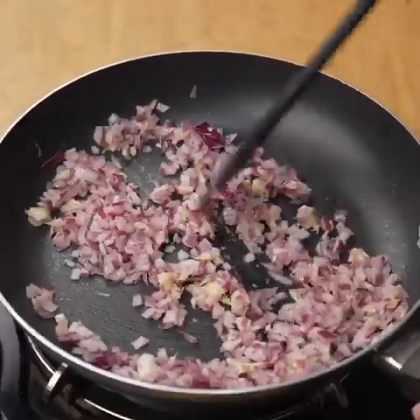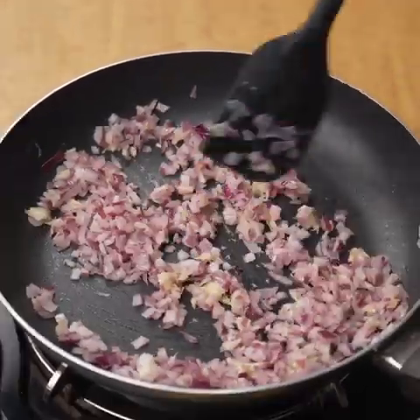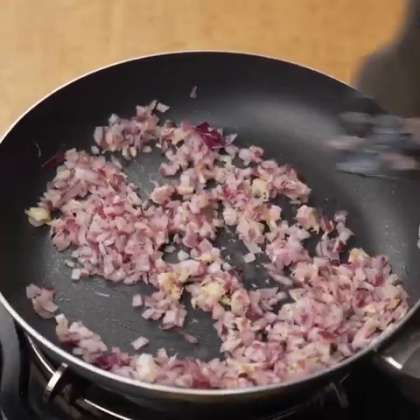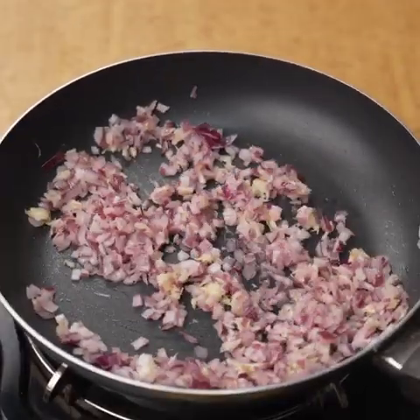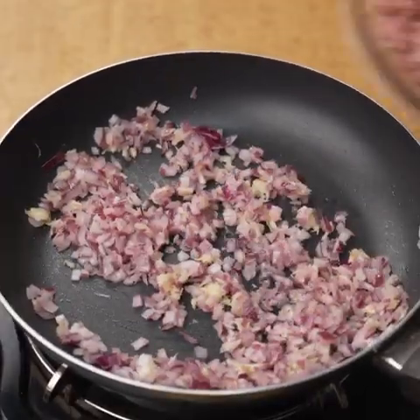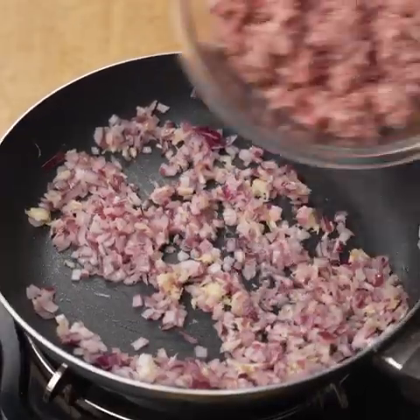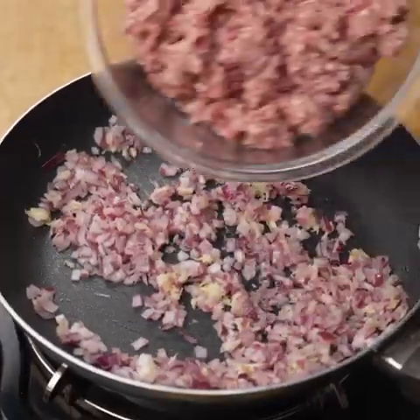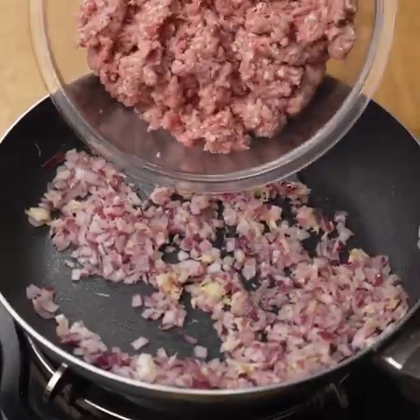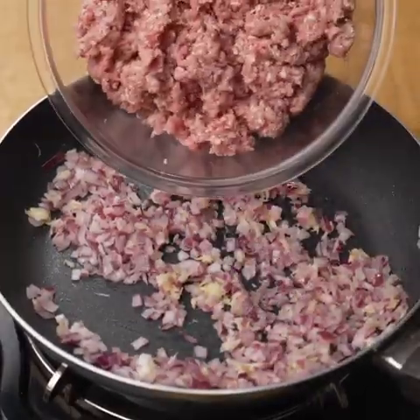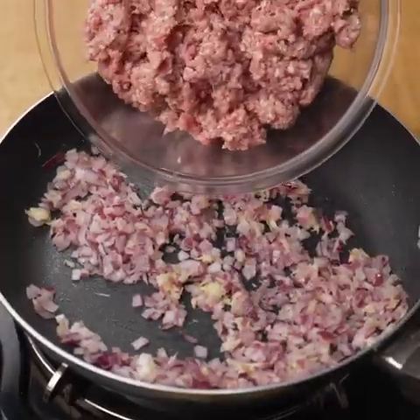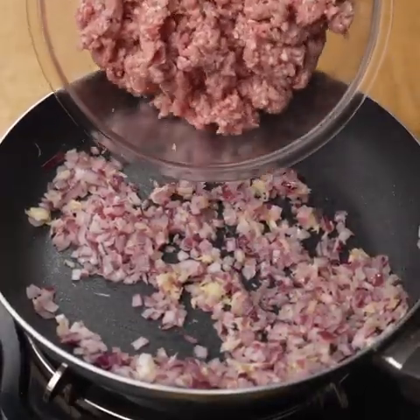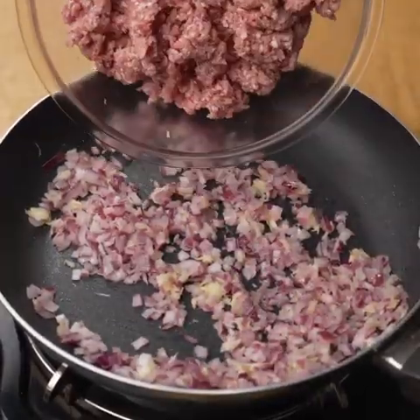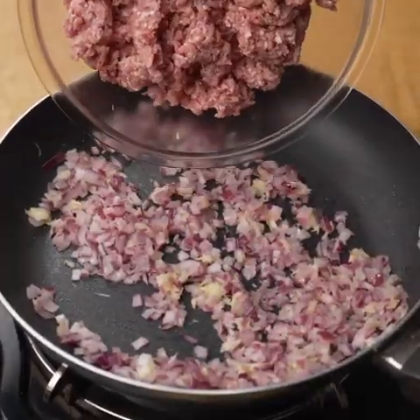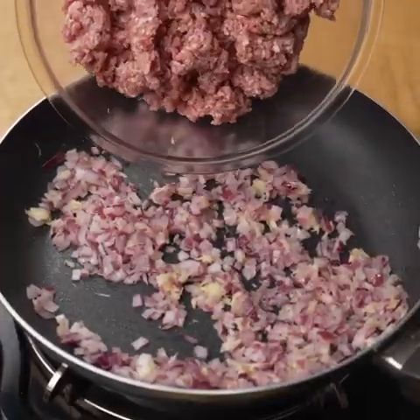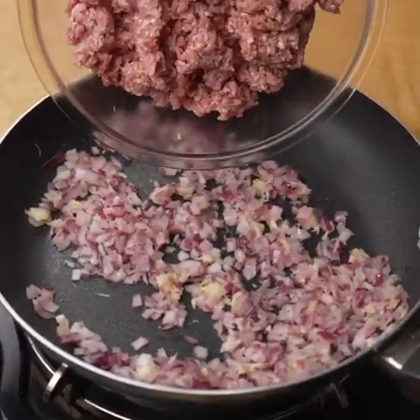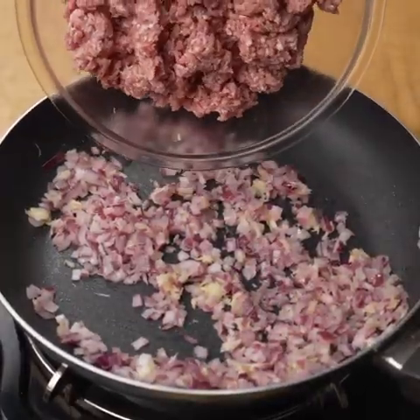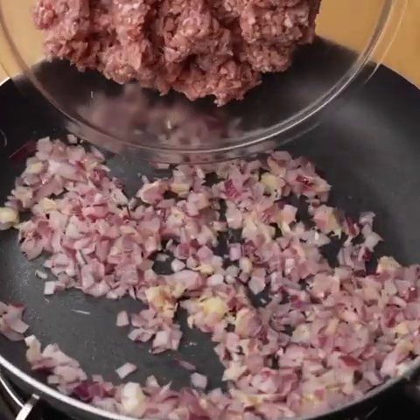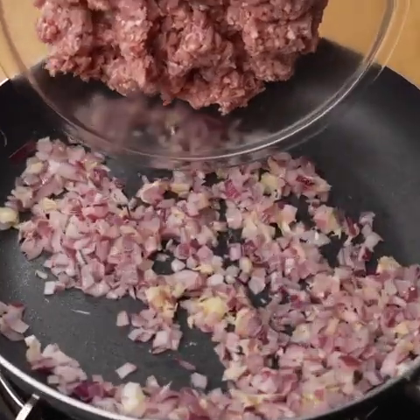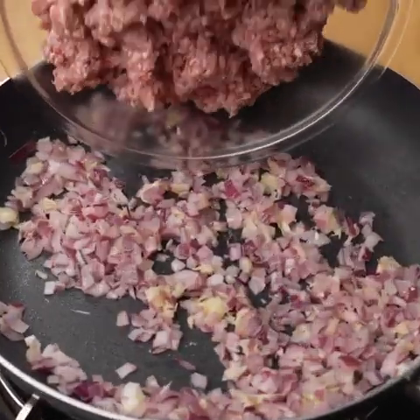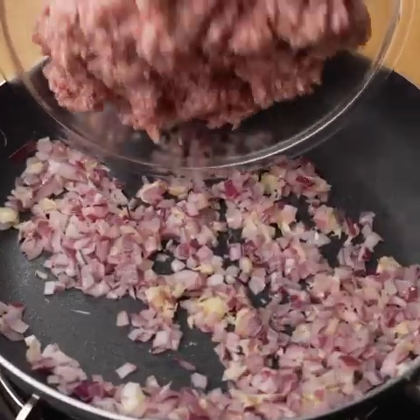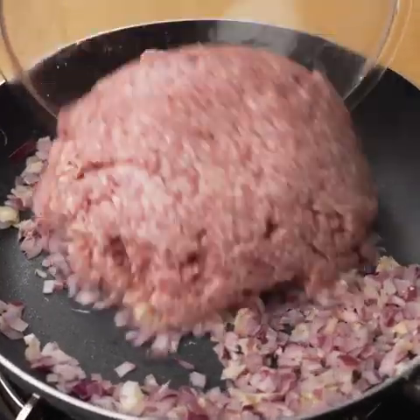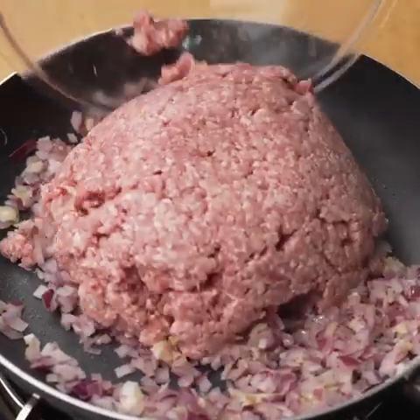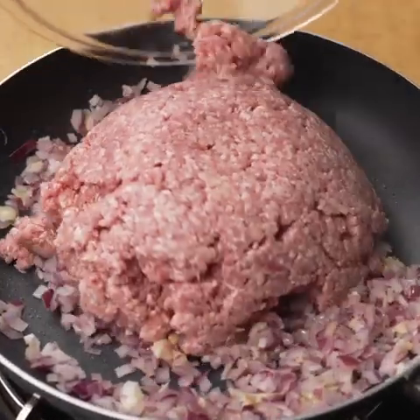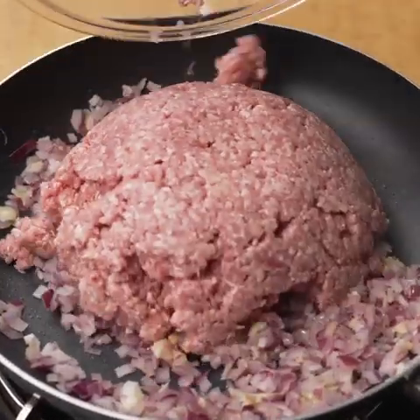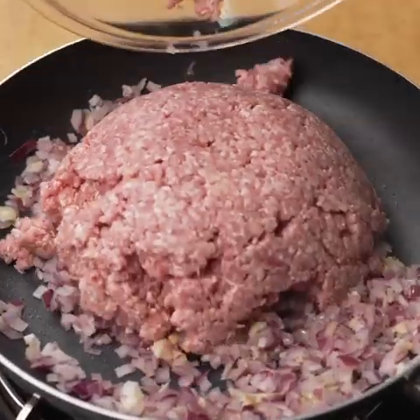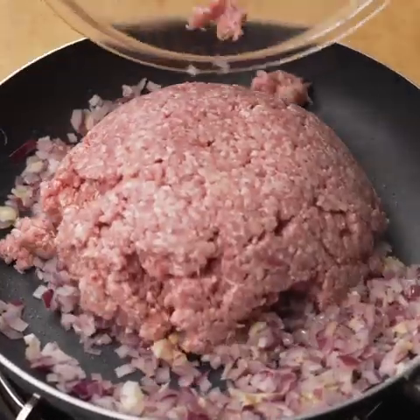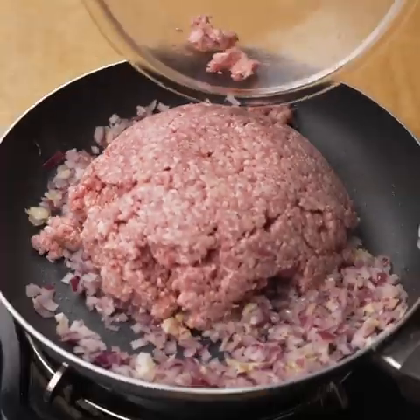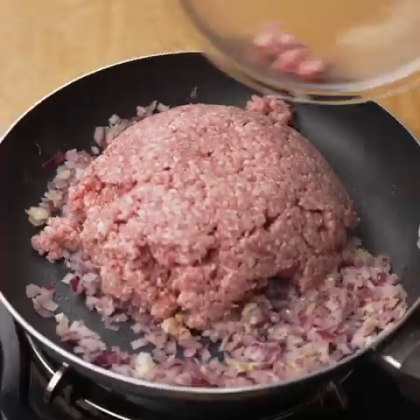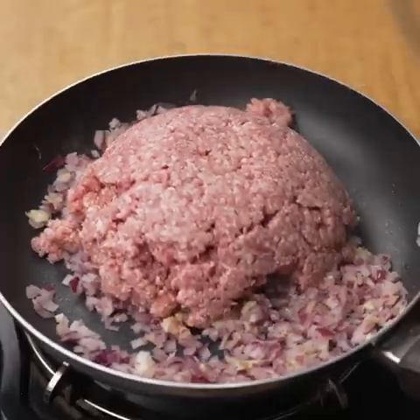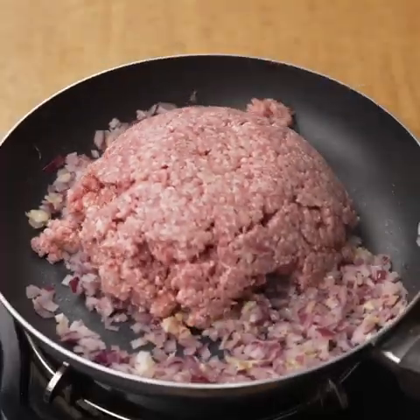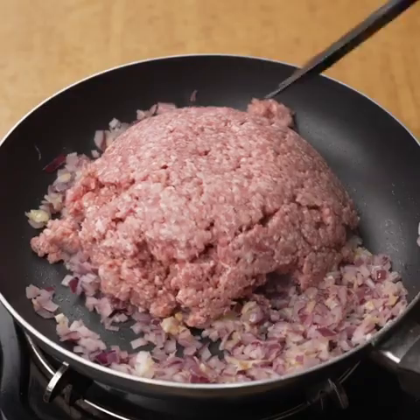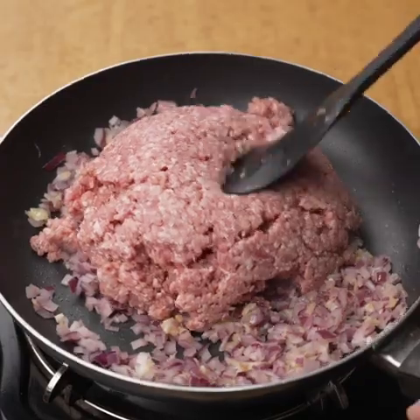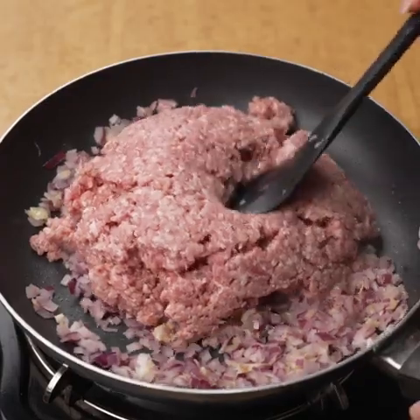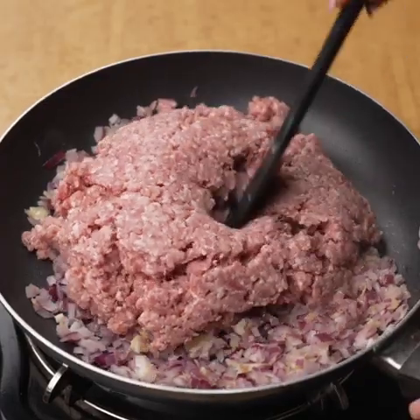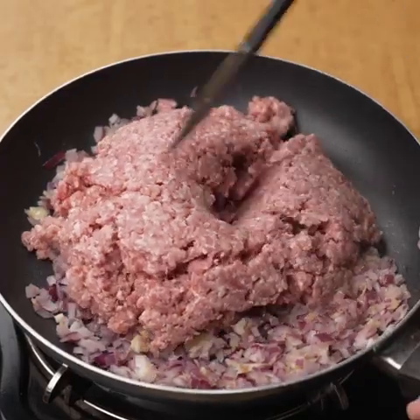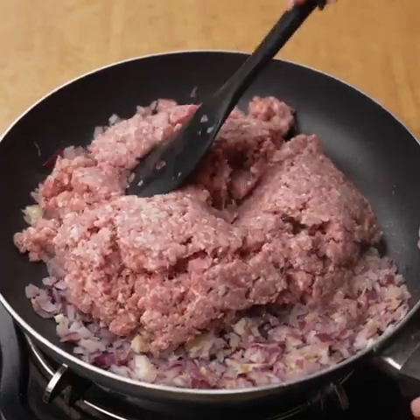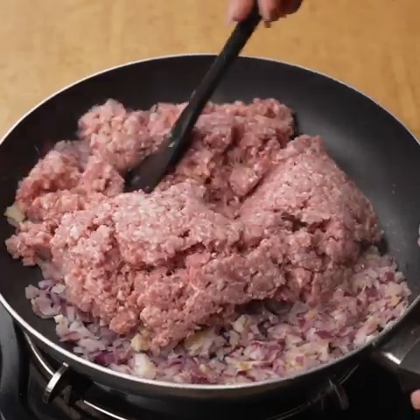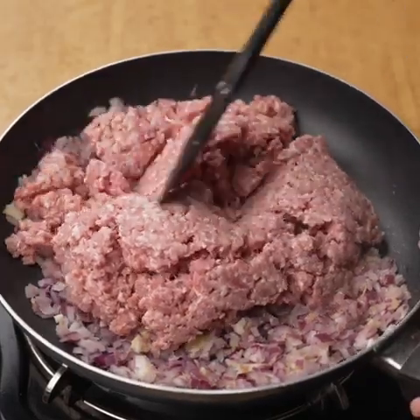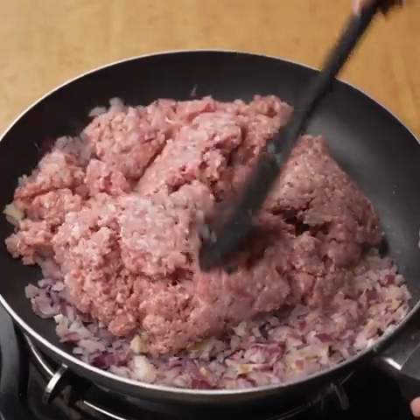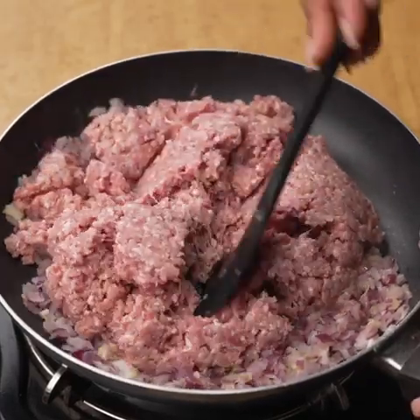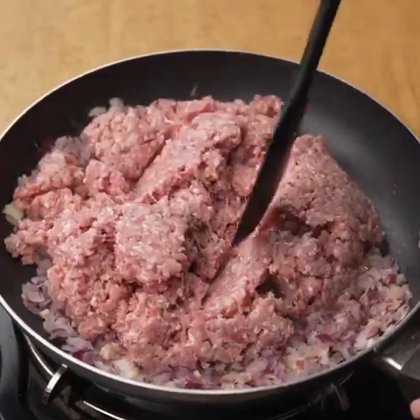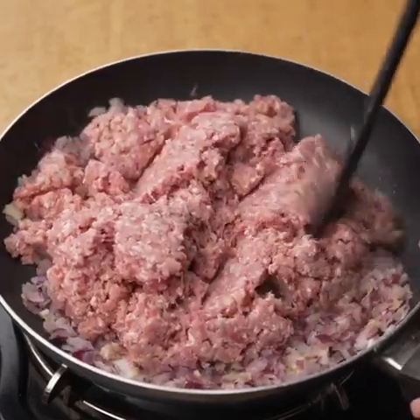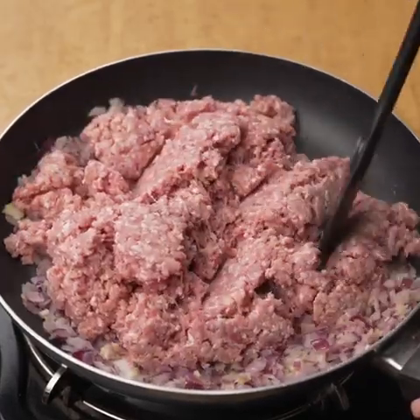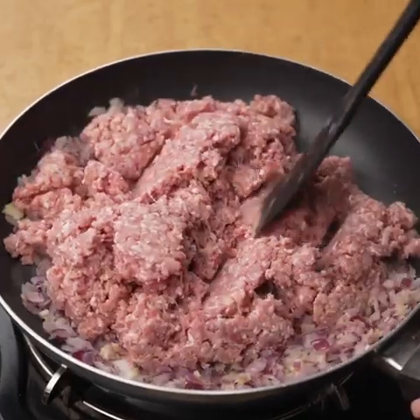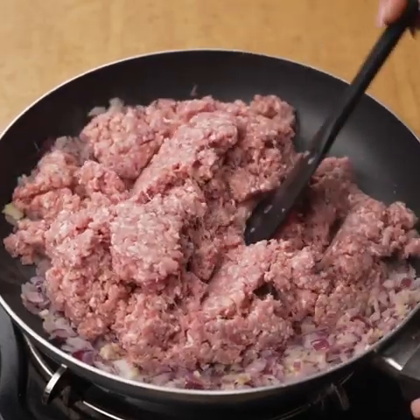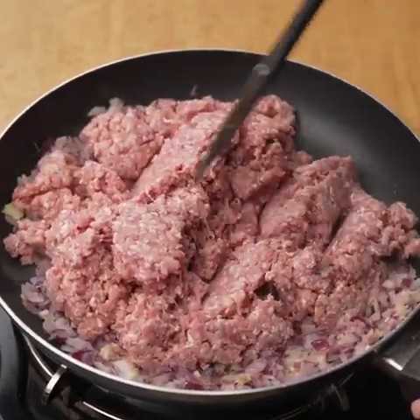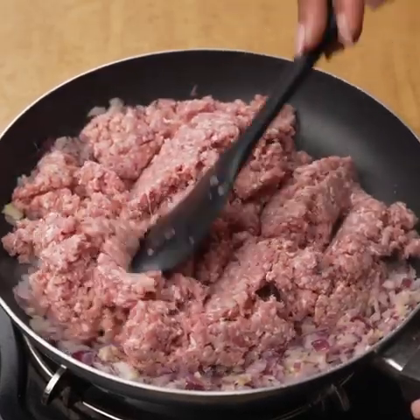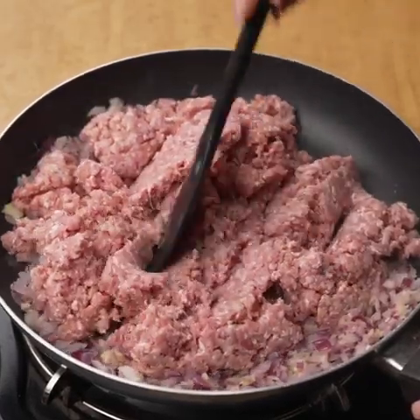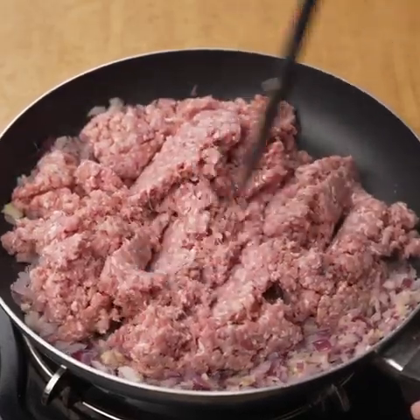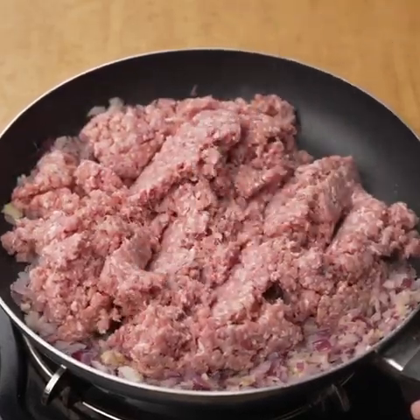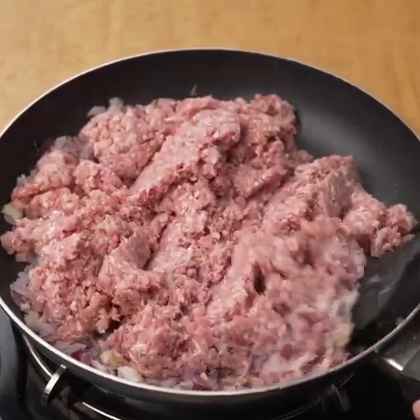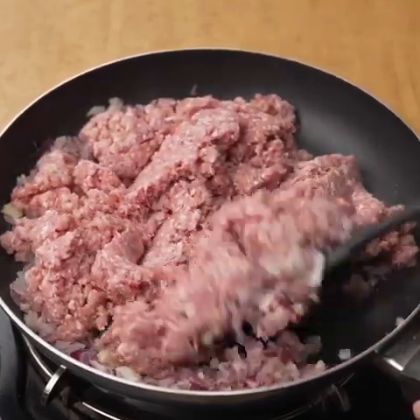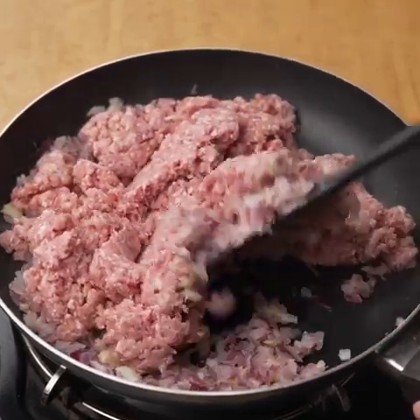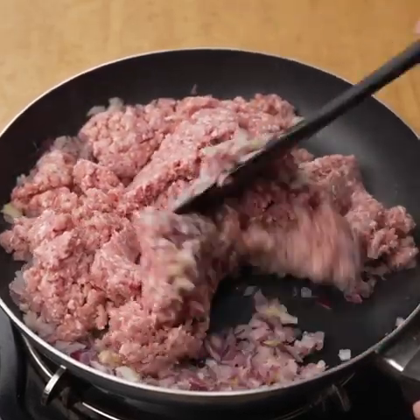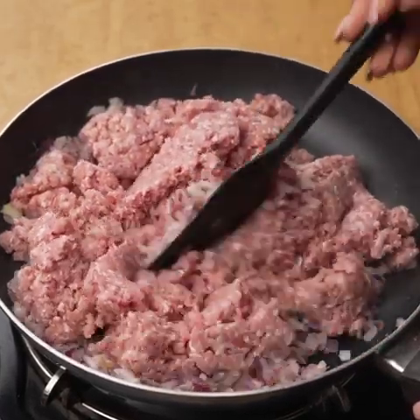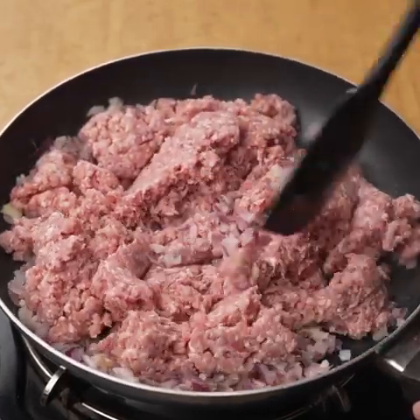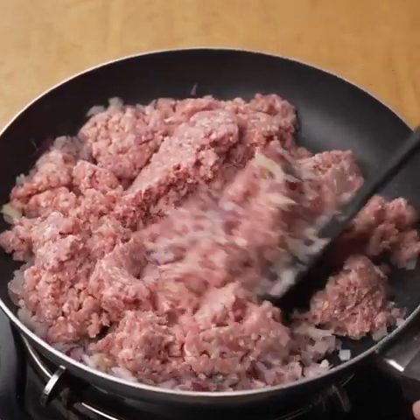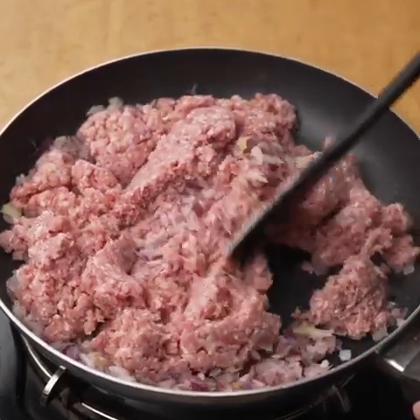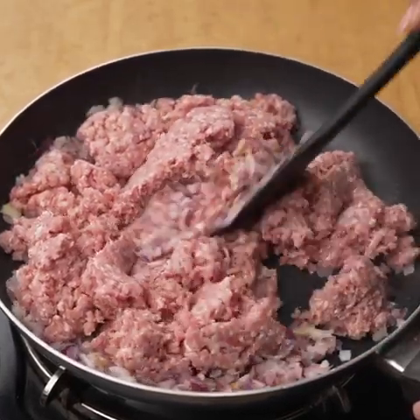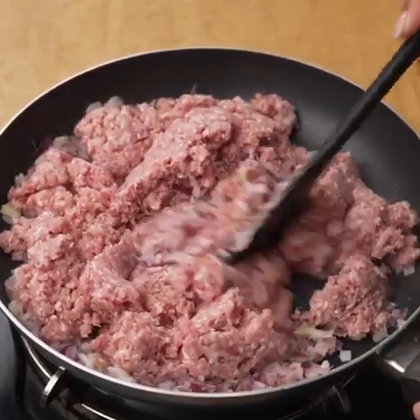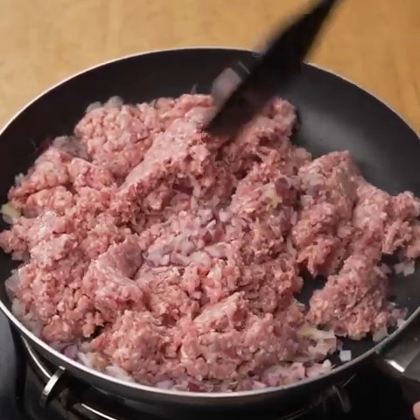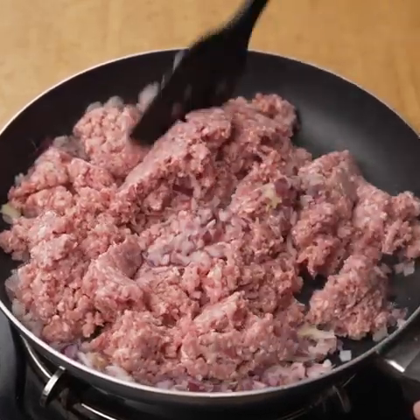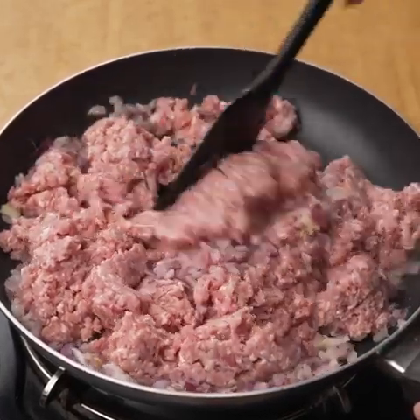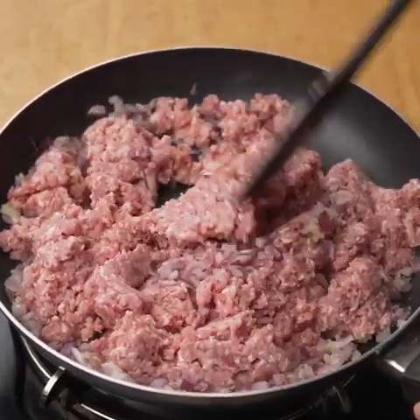Once the onion is soft, I will add 400 grams of ground beef, previously washed, and cook it until it changes color slightly.